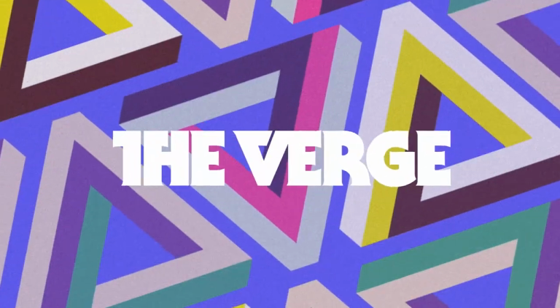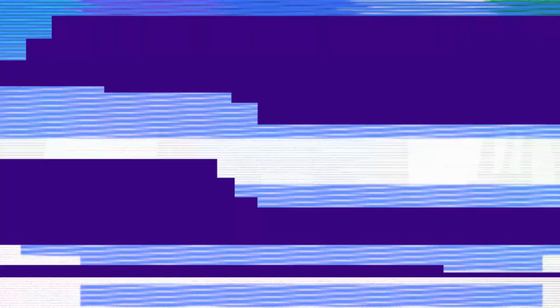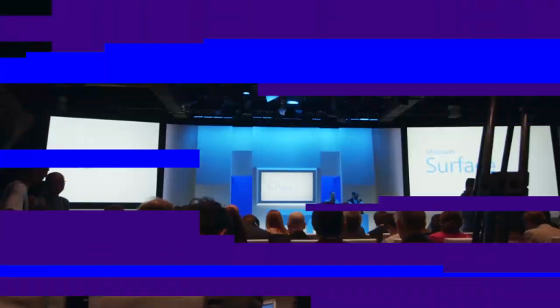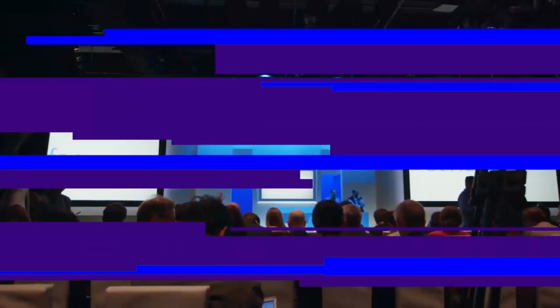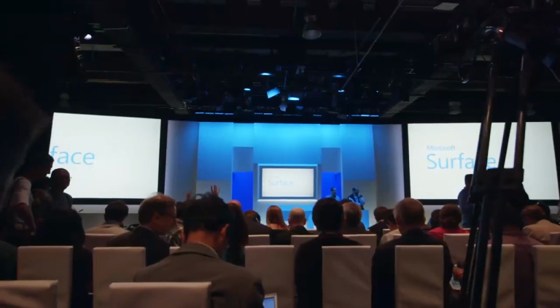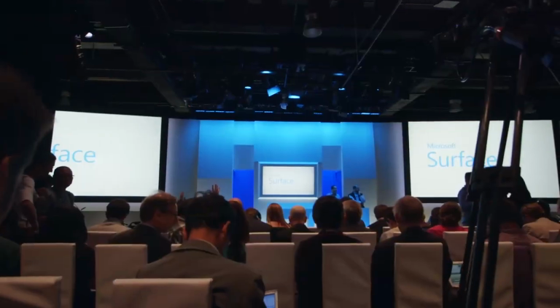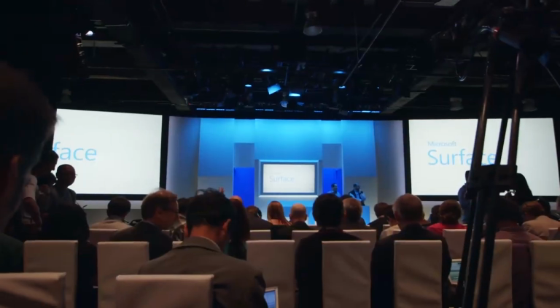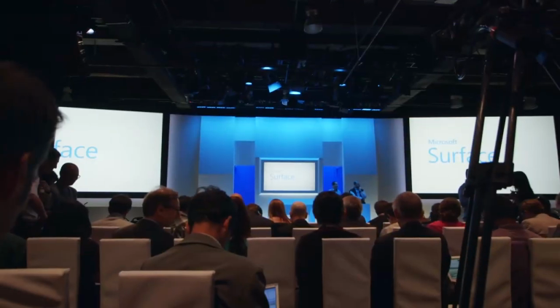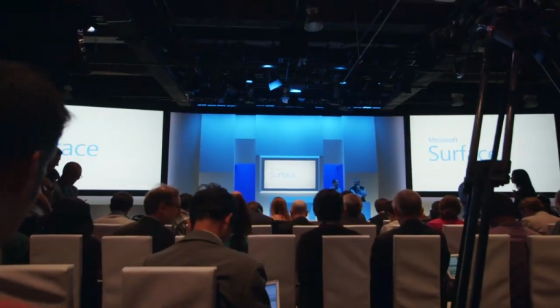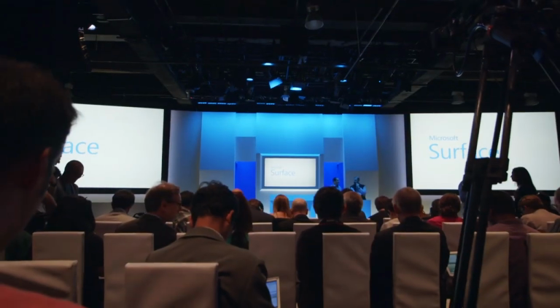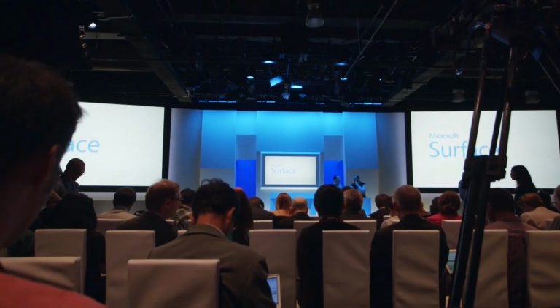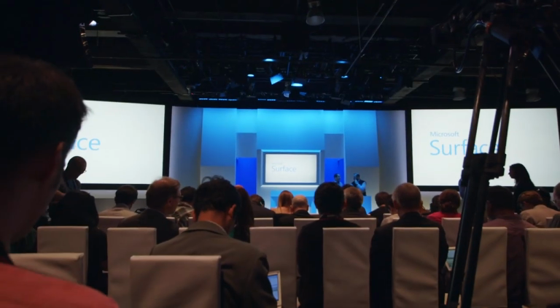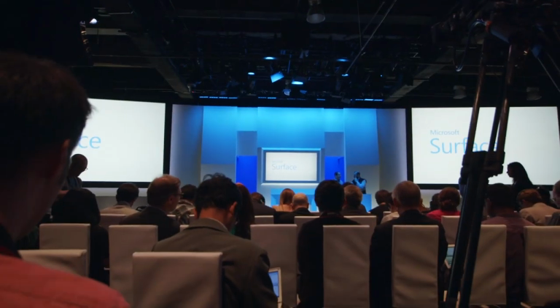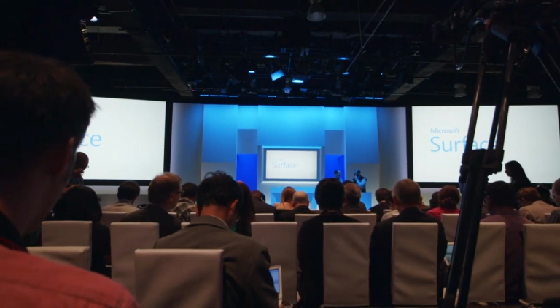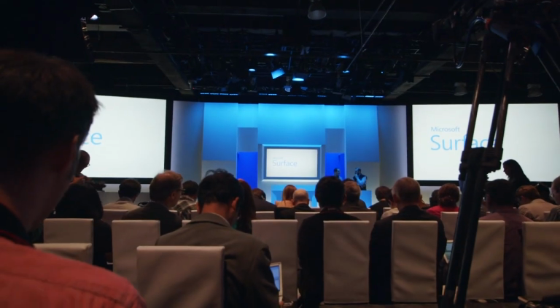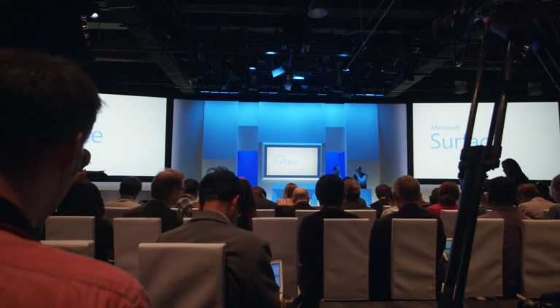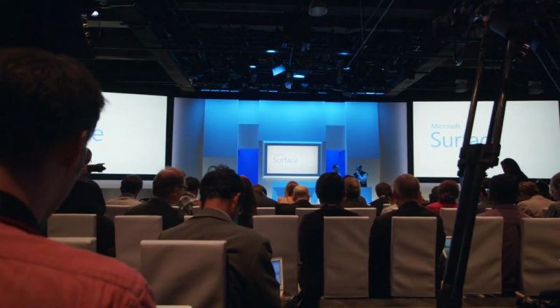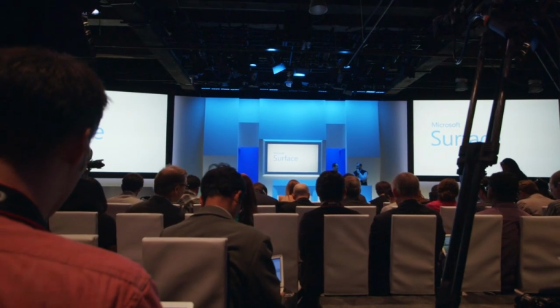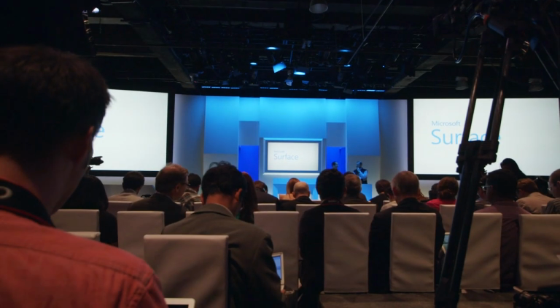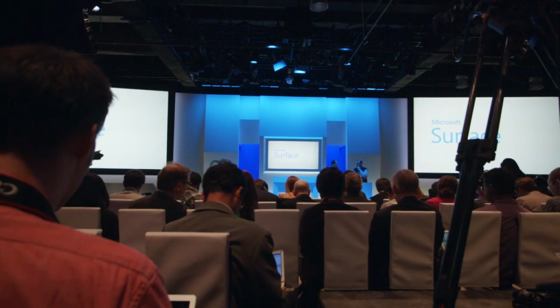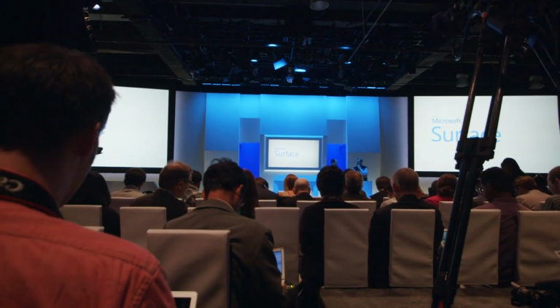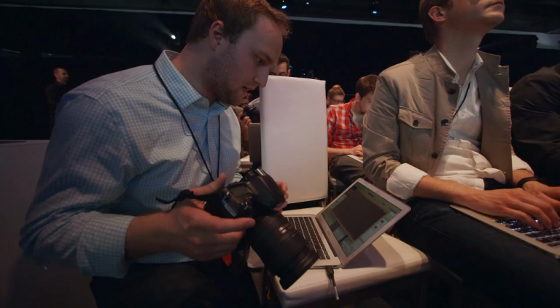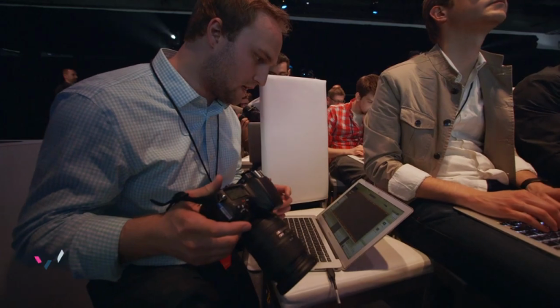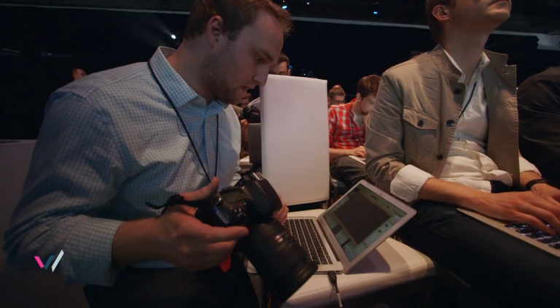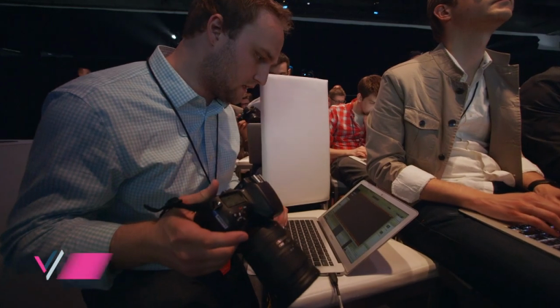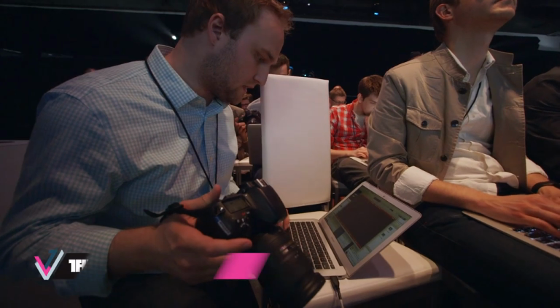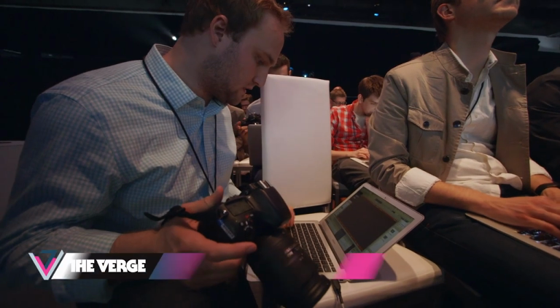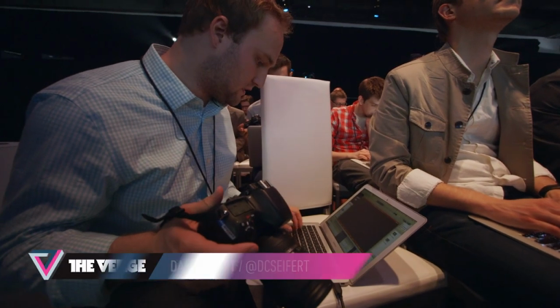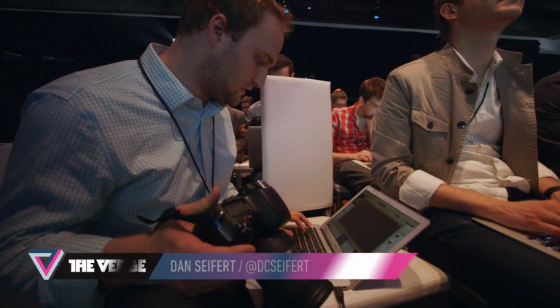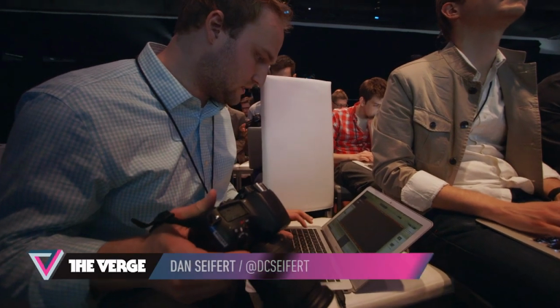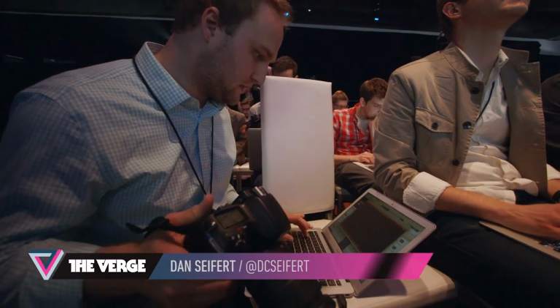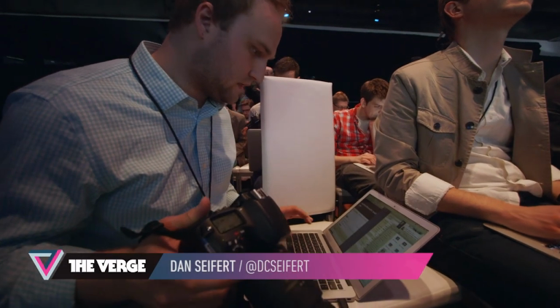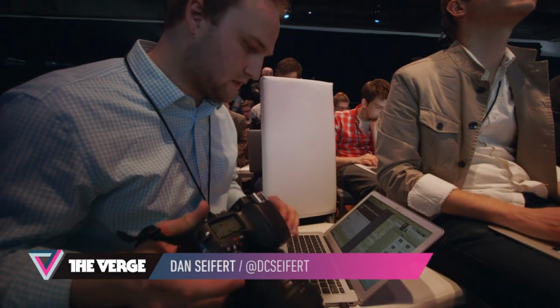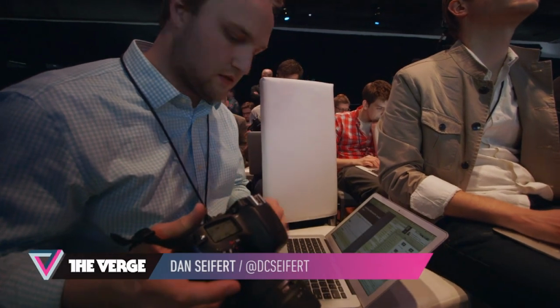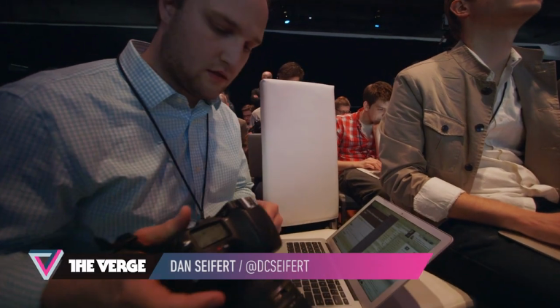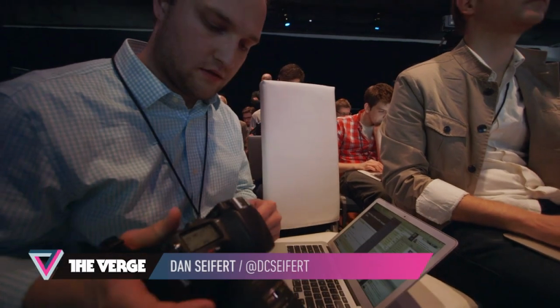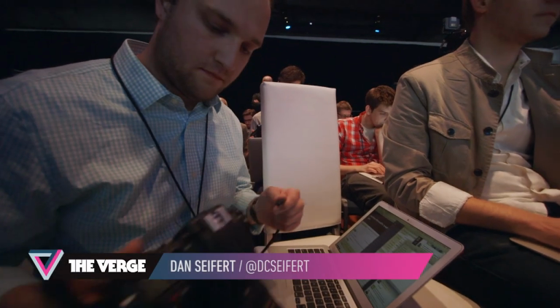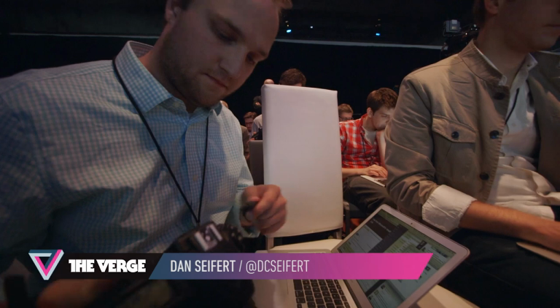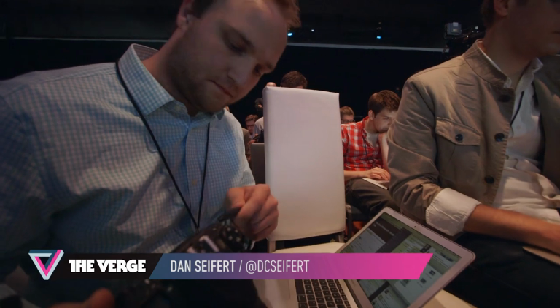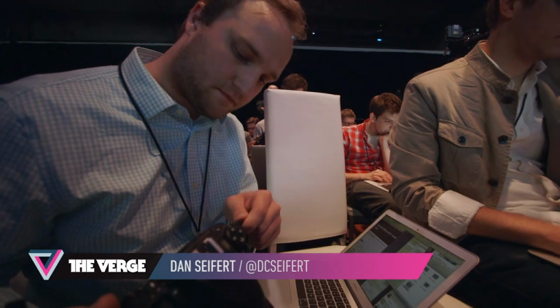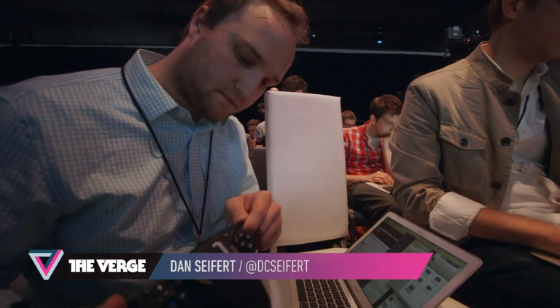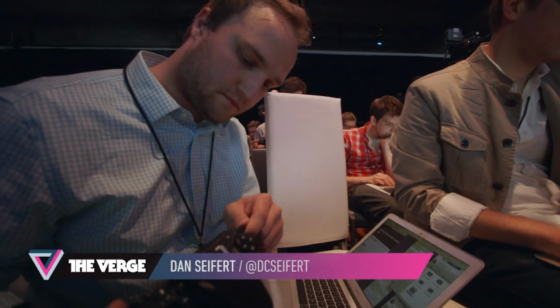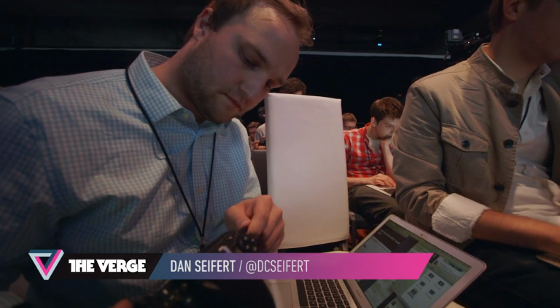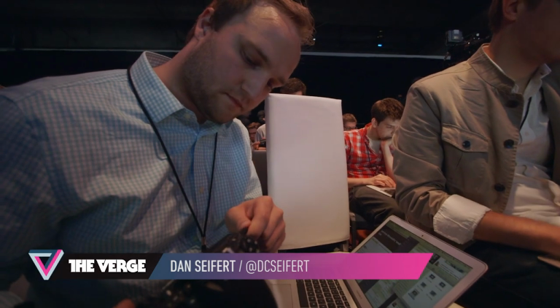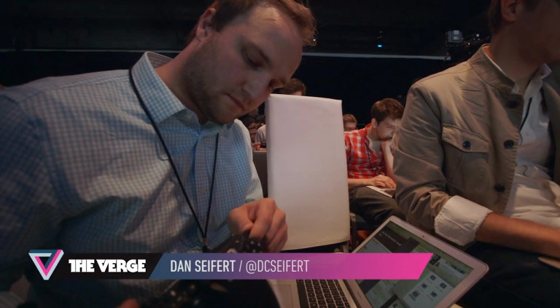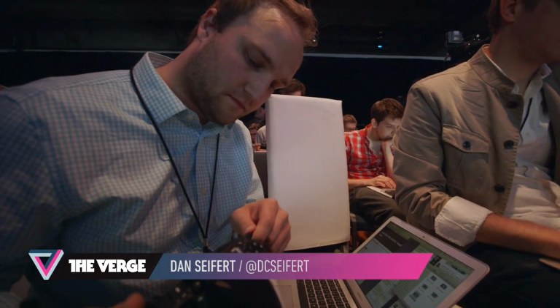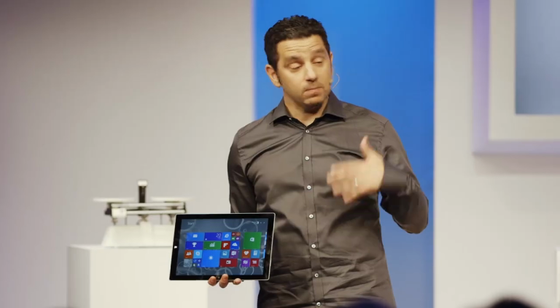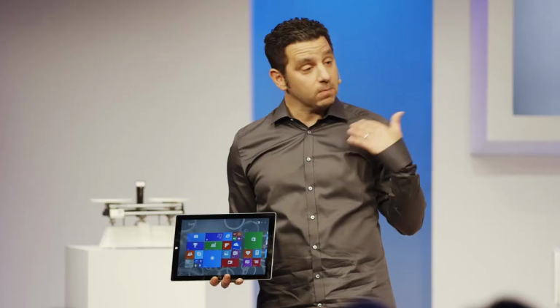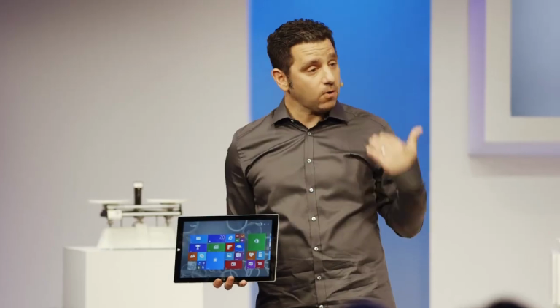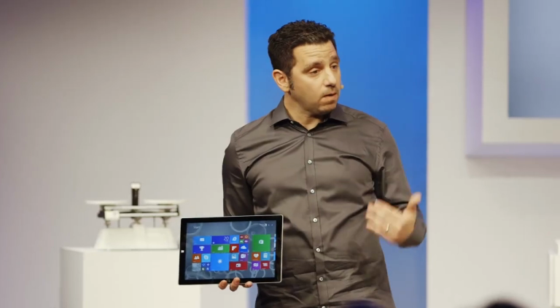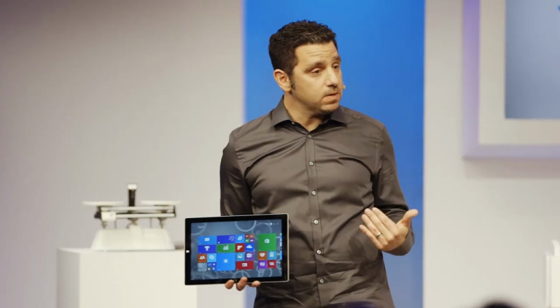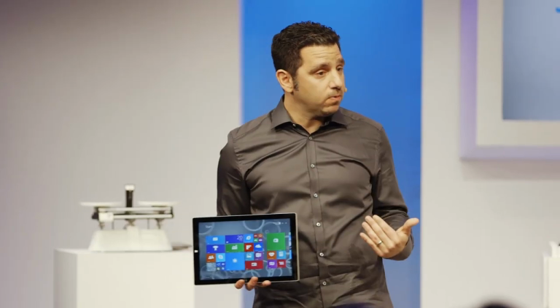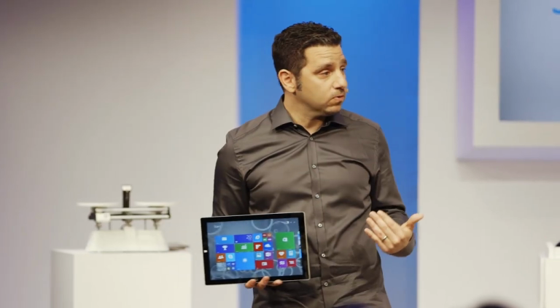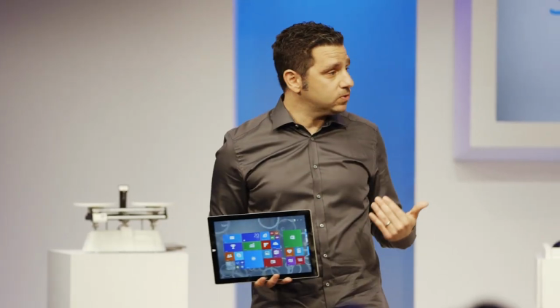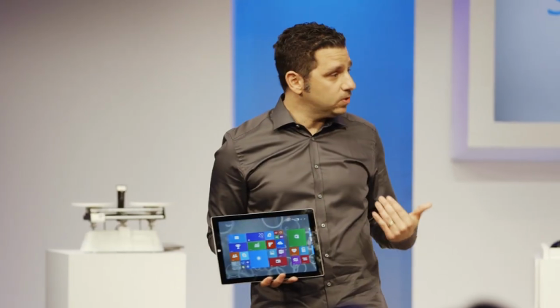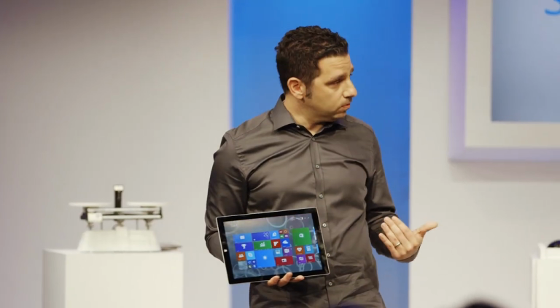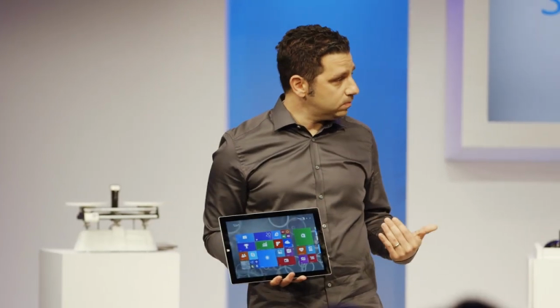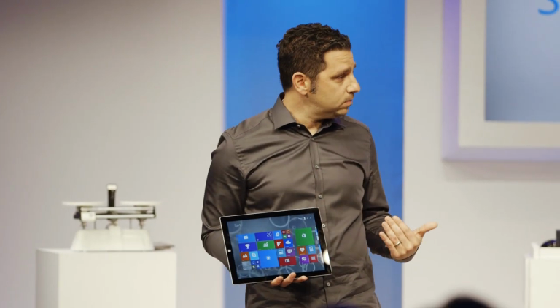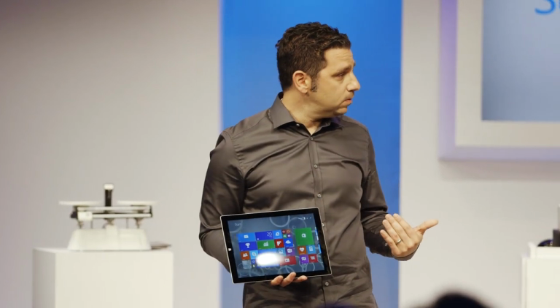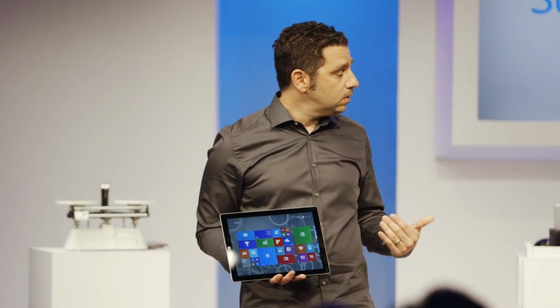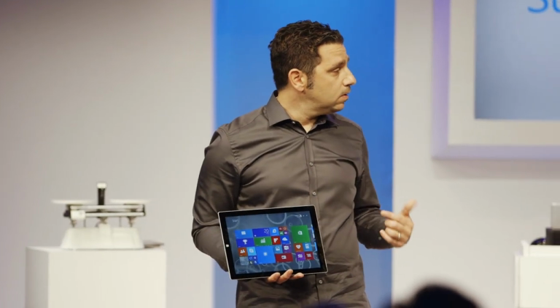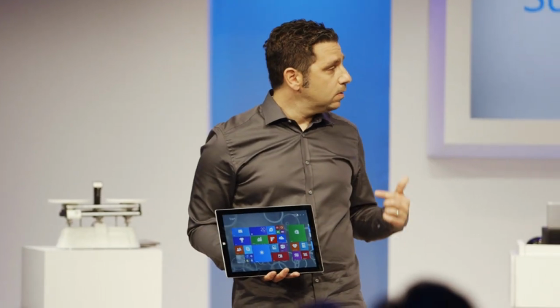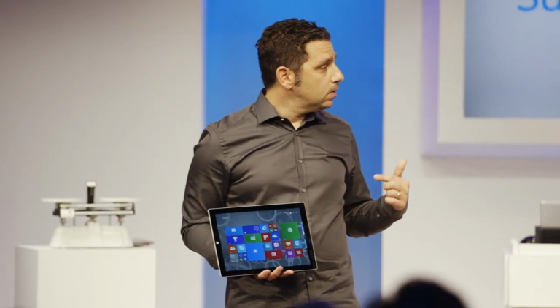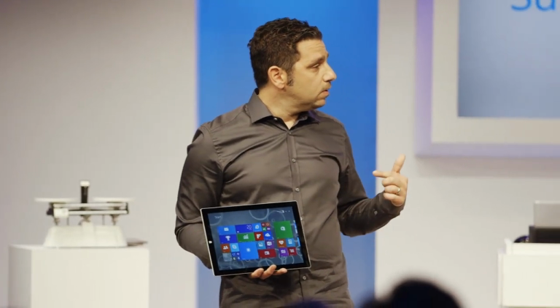This is Dan Siefer with The Verge, and I'm here in New York City where Microsoft has just announced the Surface Pro 3, the latest in its line of tablet-laptop combination computers.